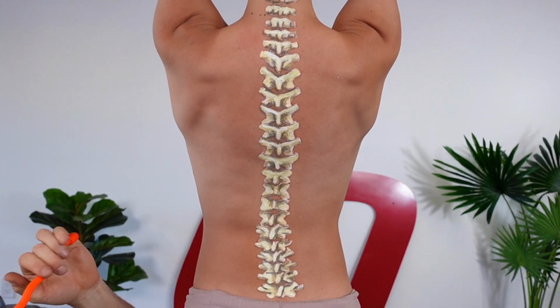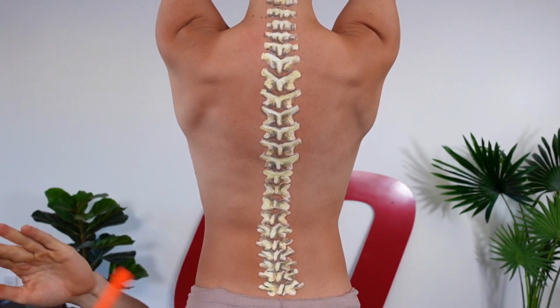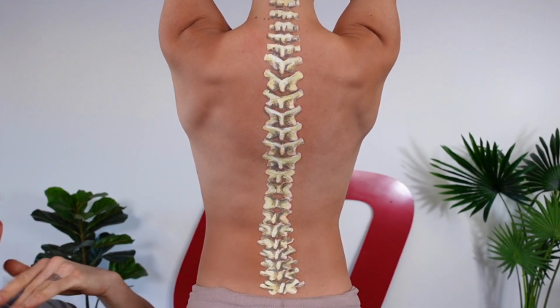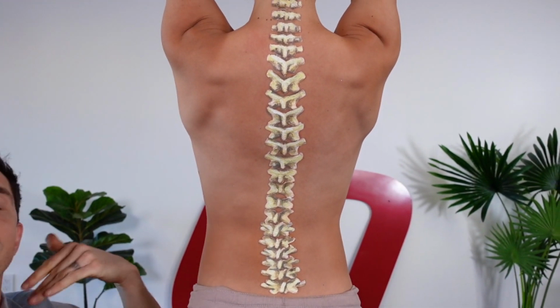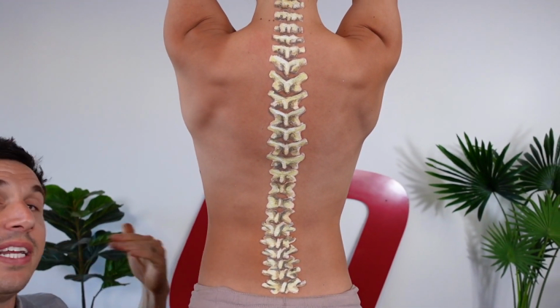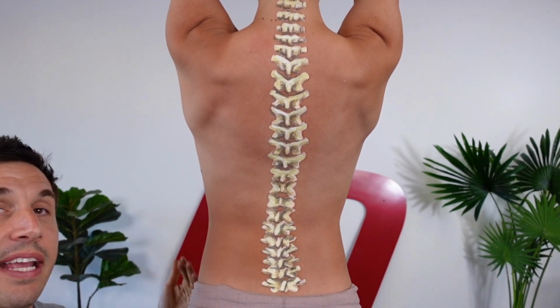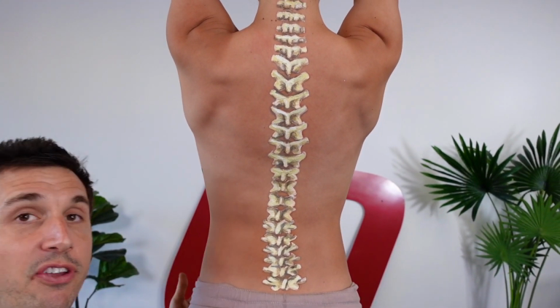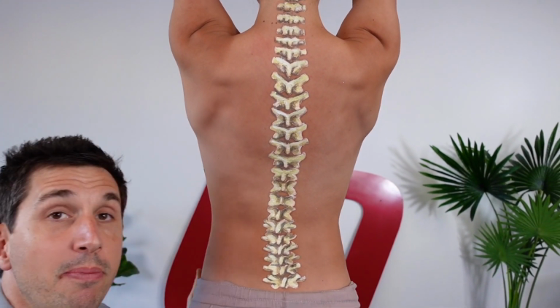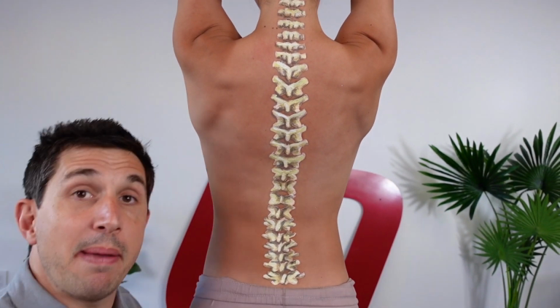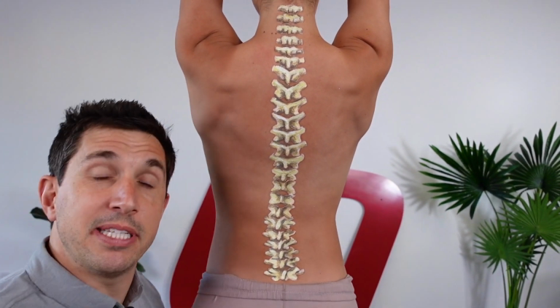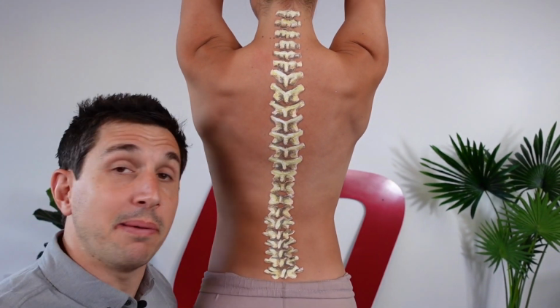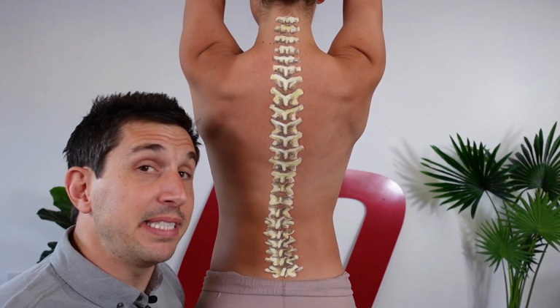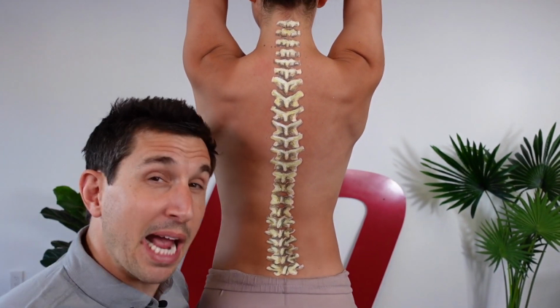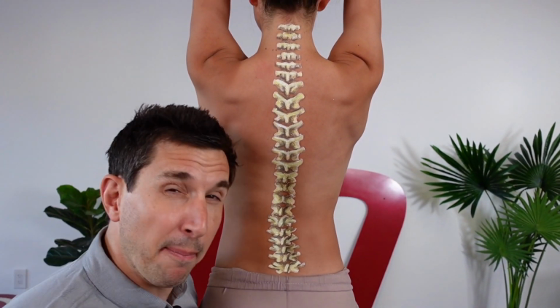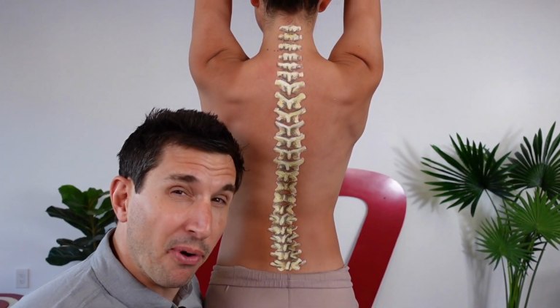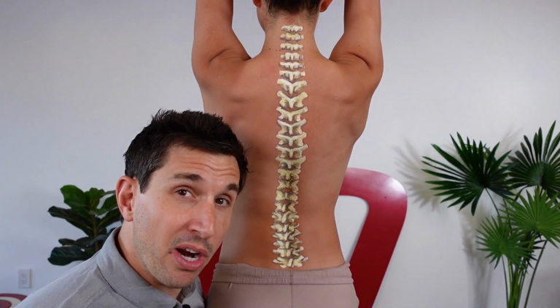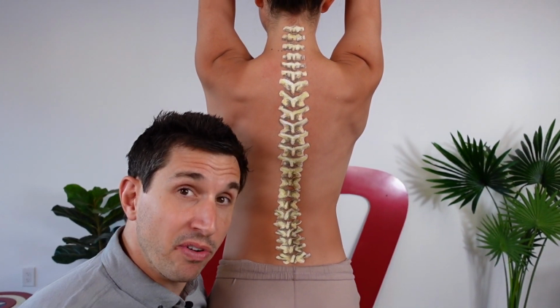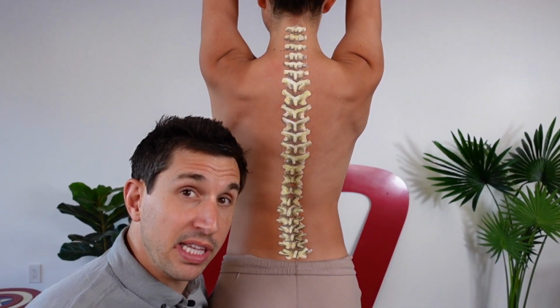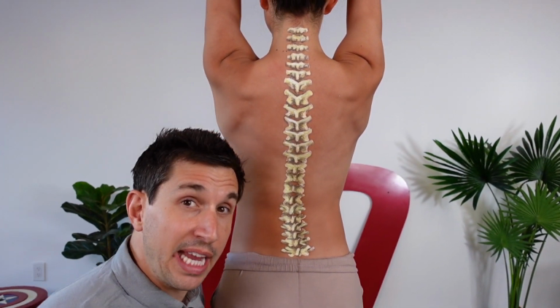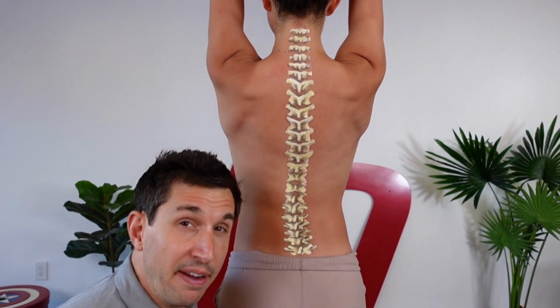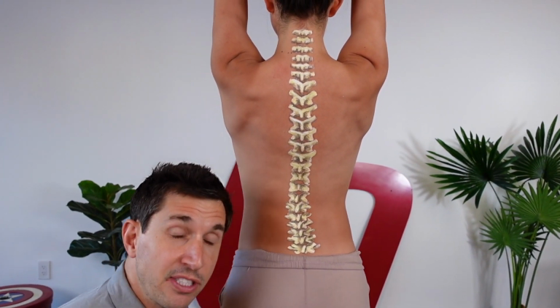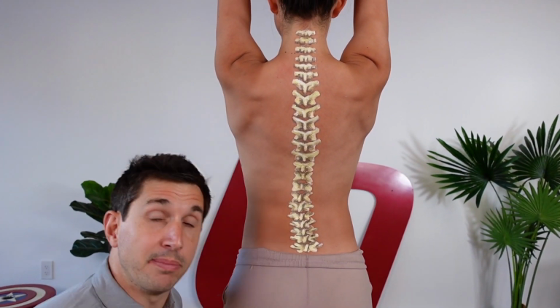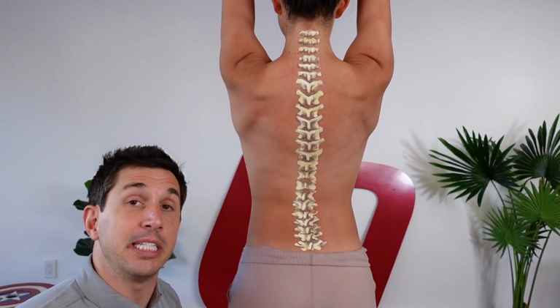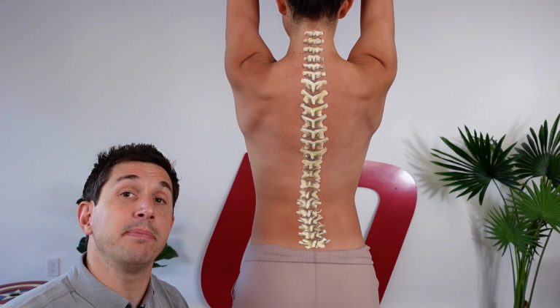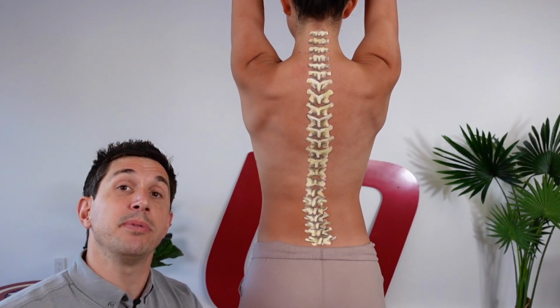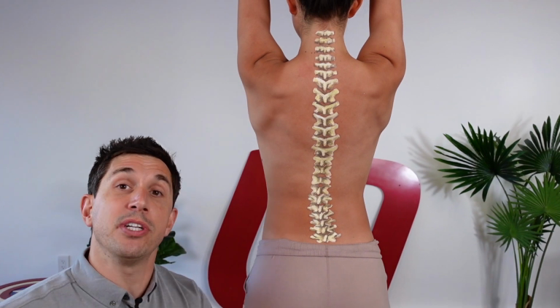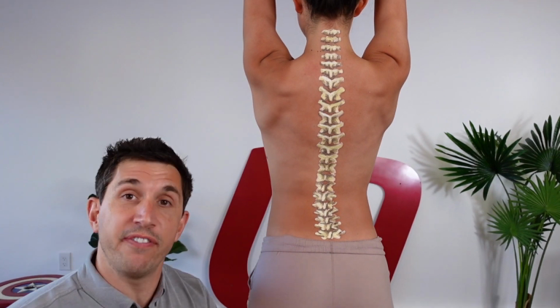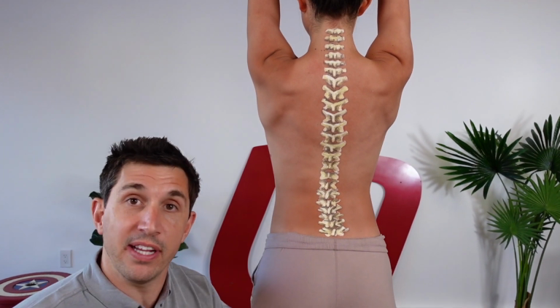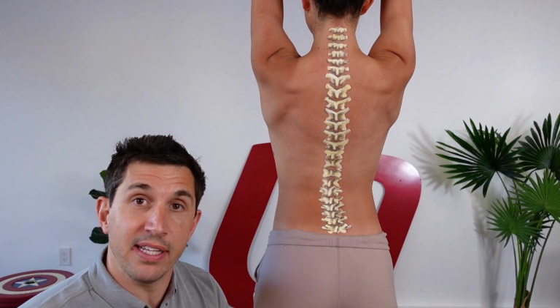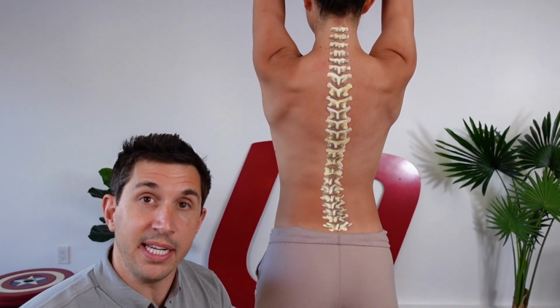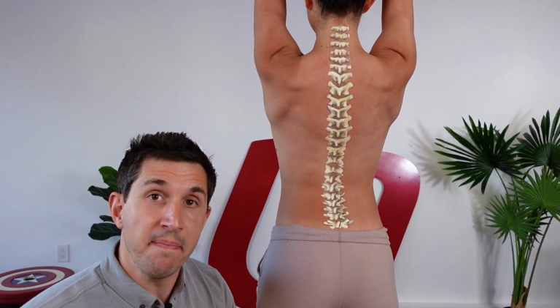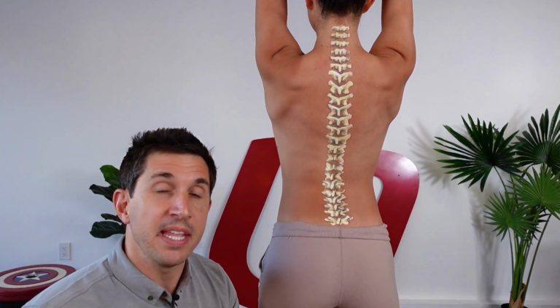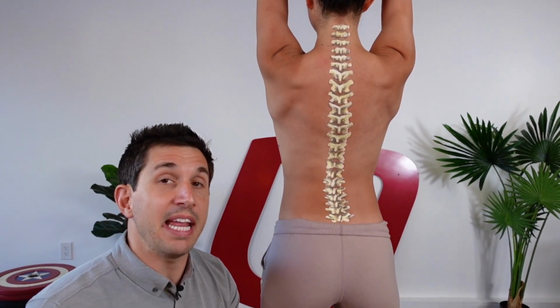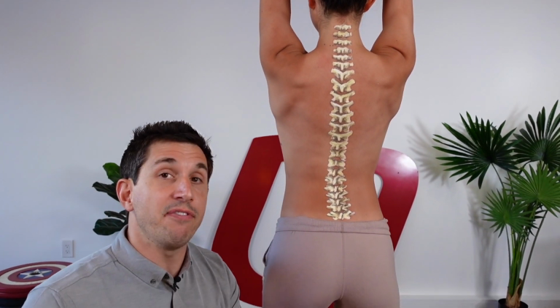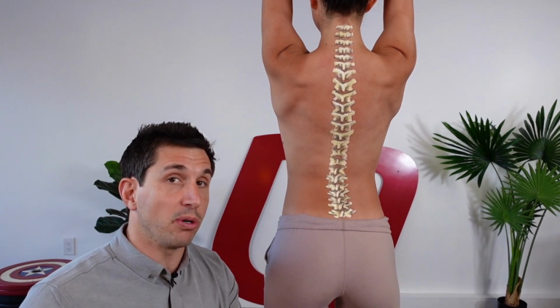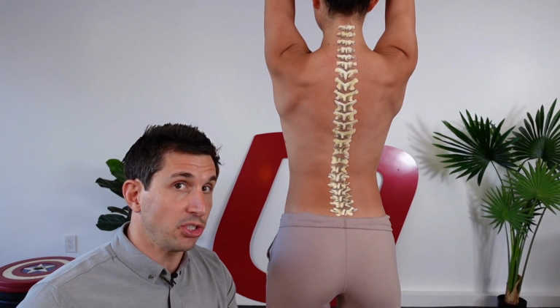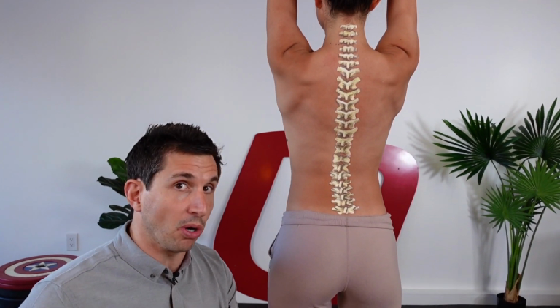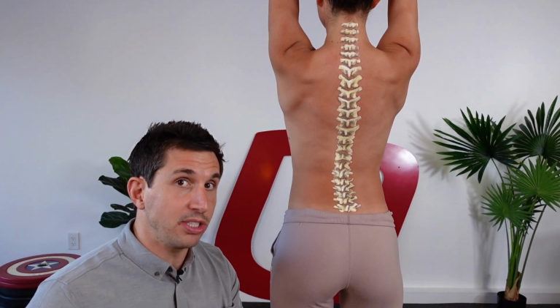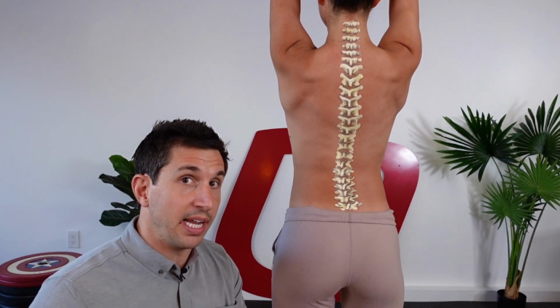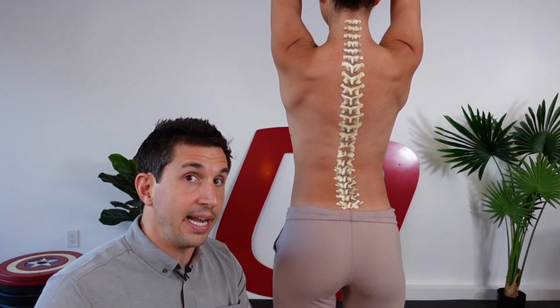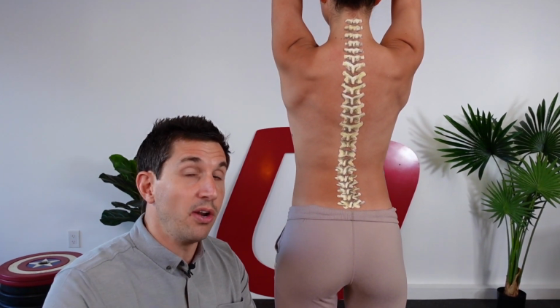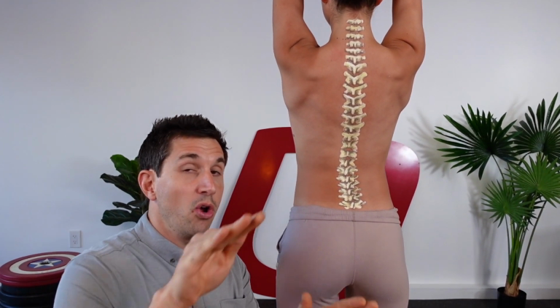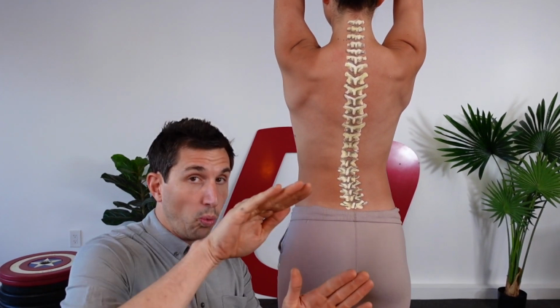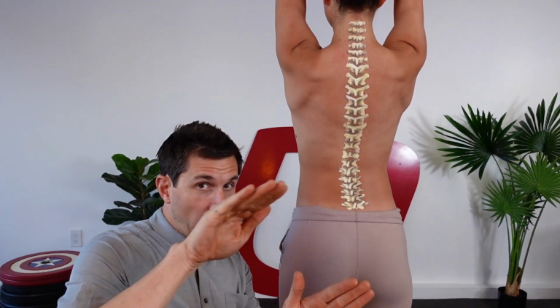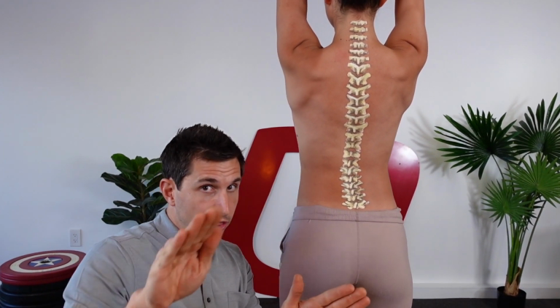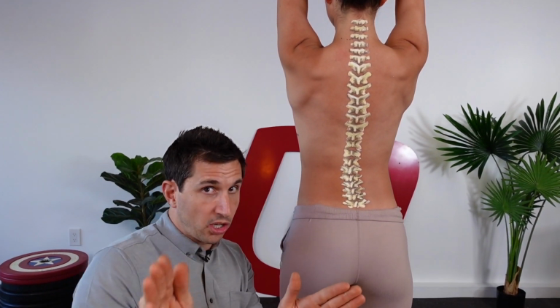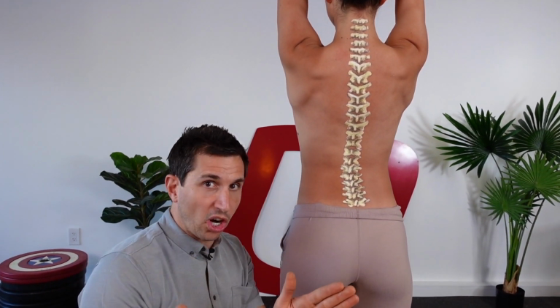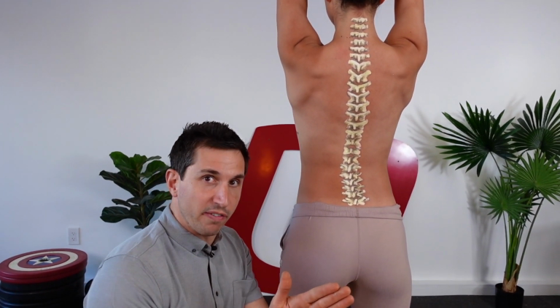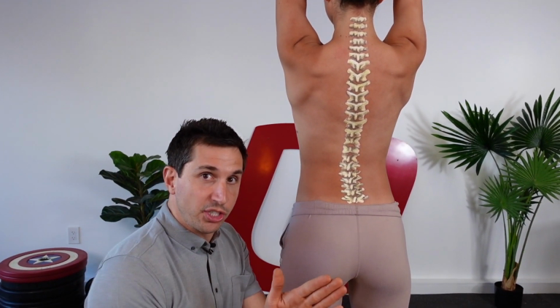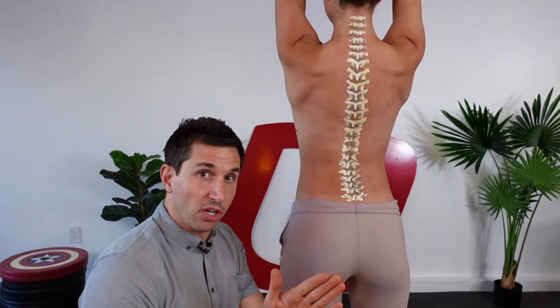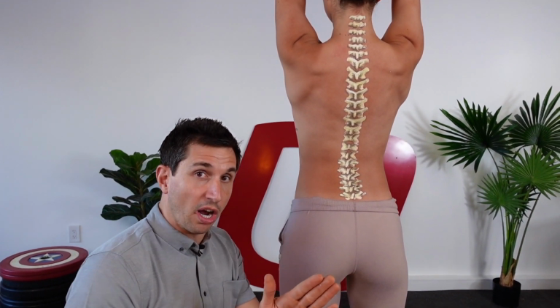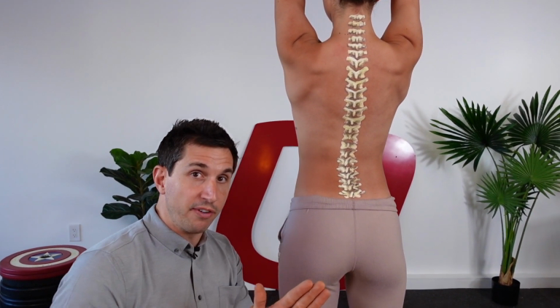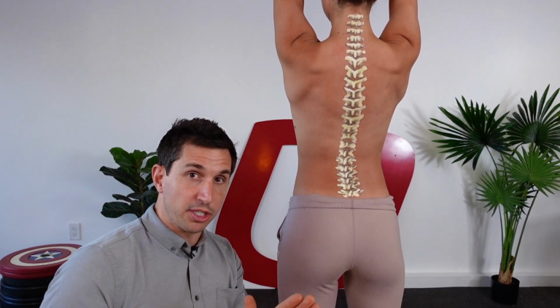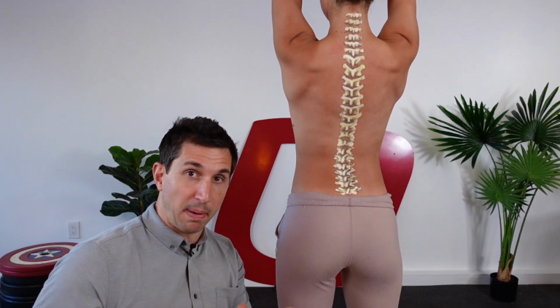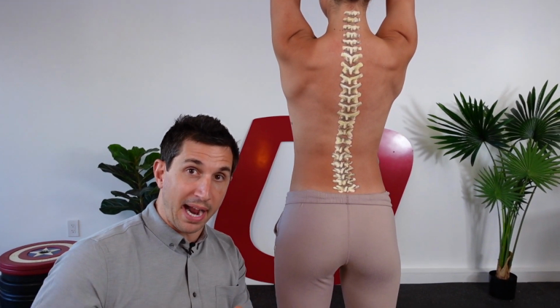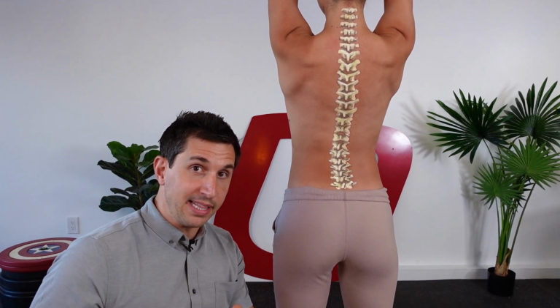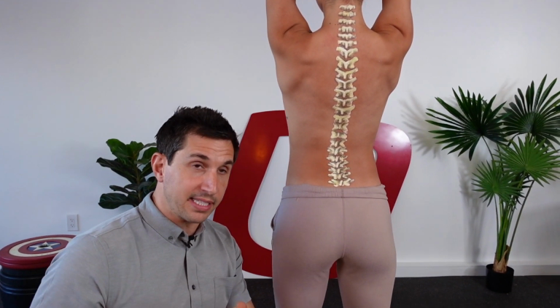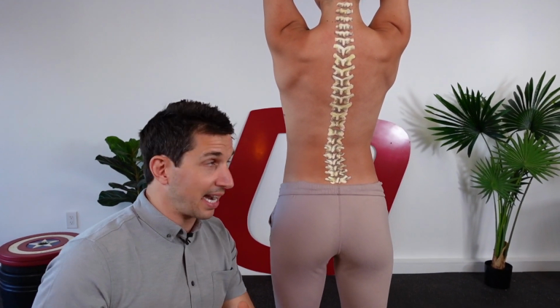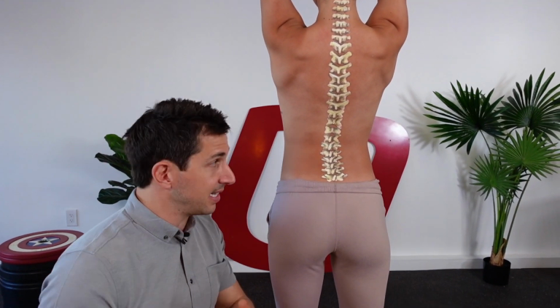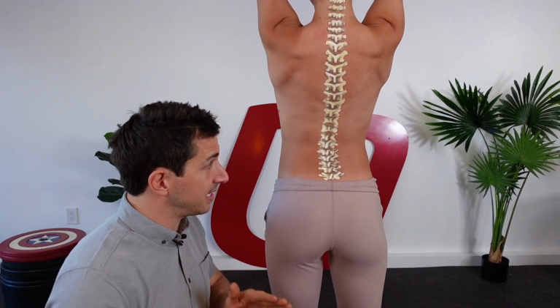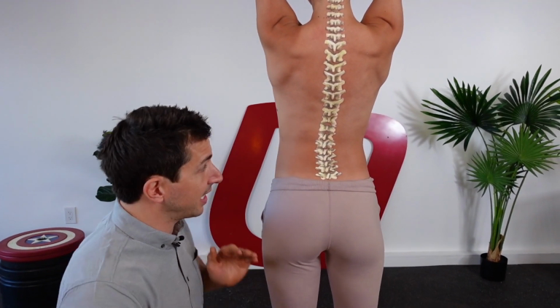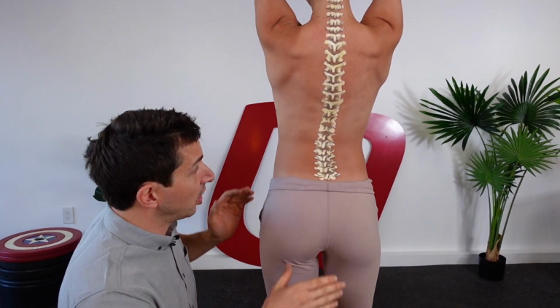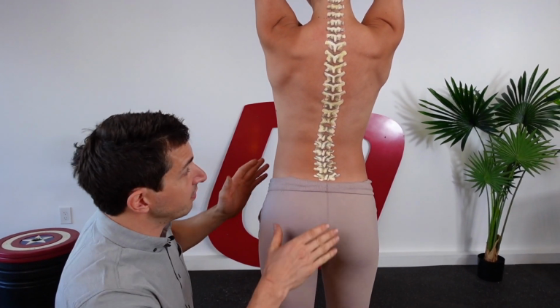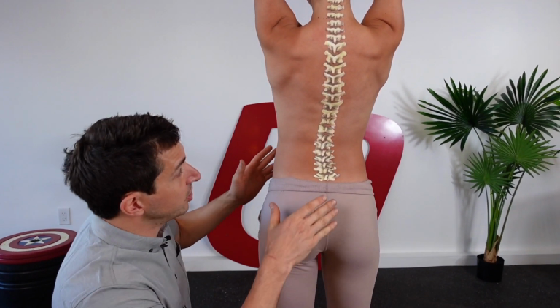It's going to give you maybe some temporary relief from symptoms you're feeling, if they're associated with the side-to-side curvature of your spine.